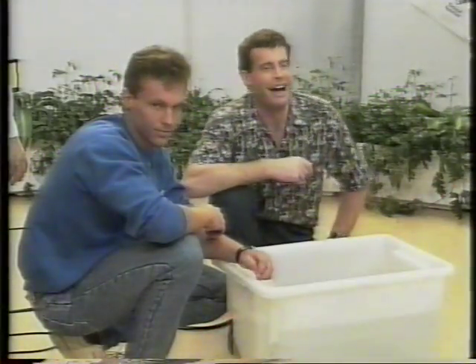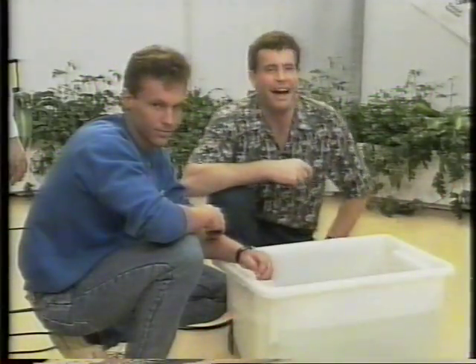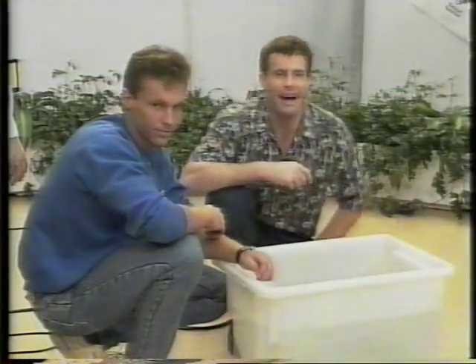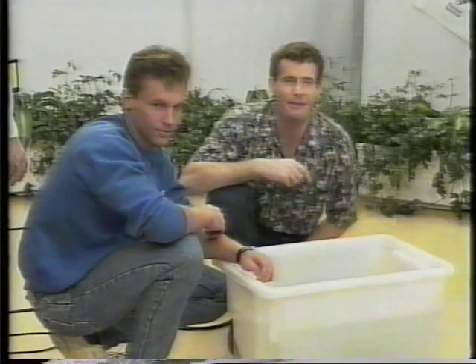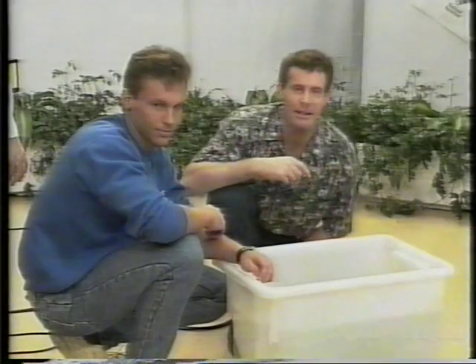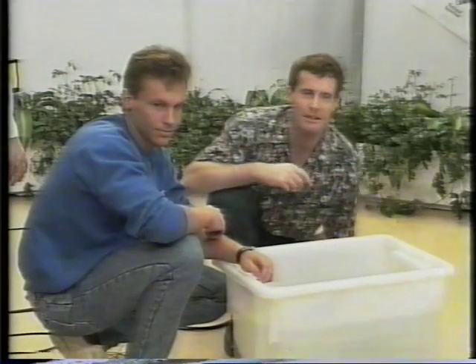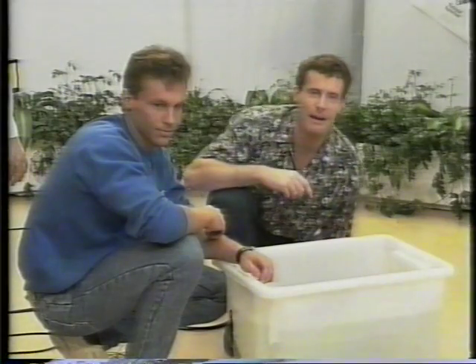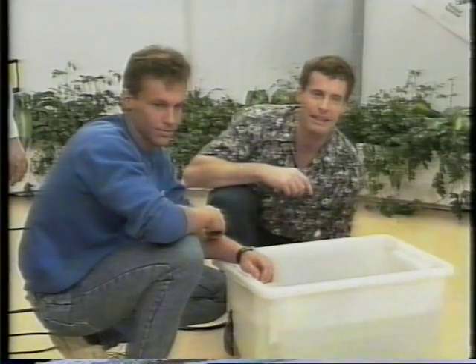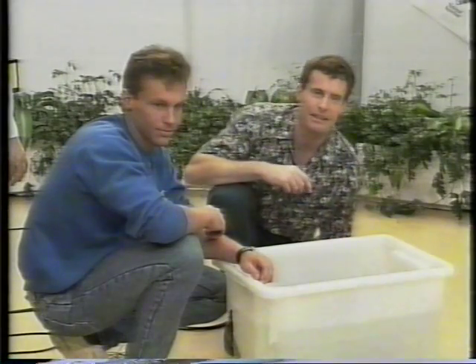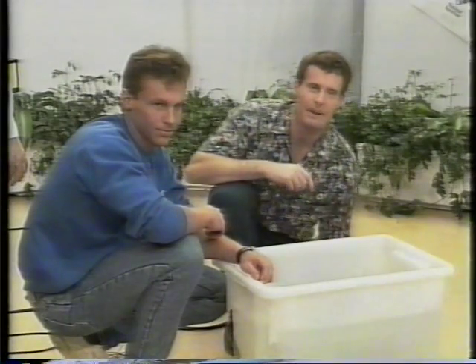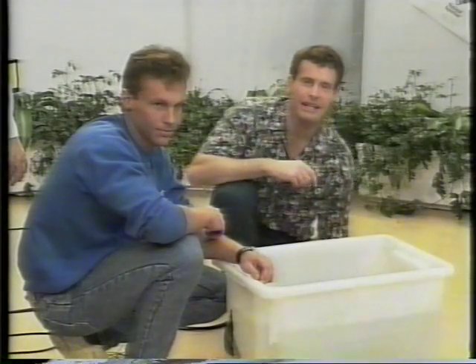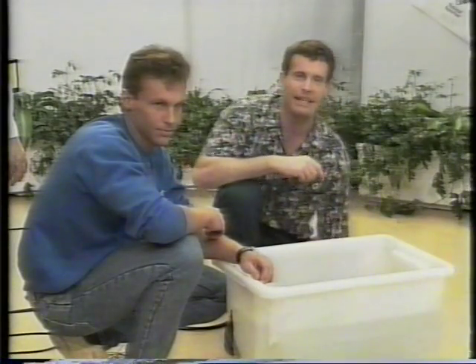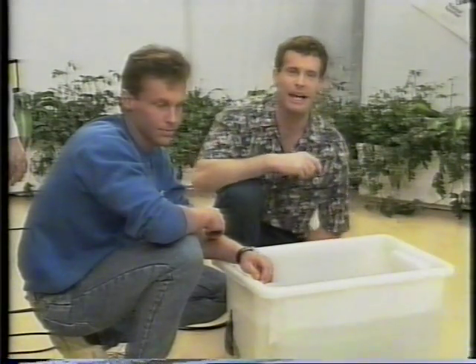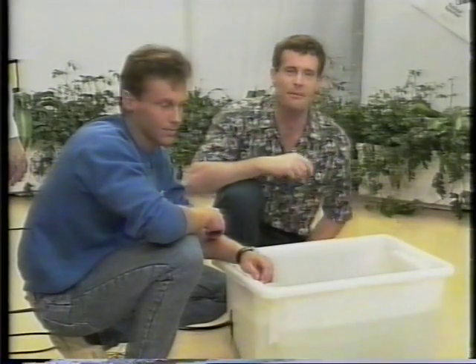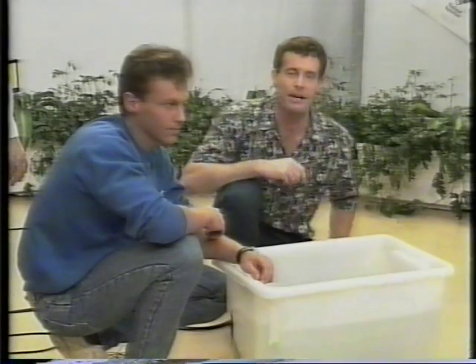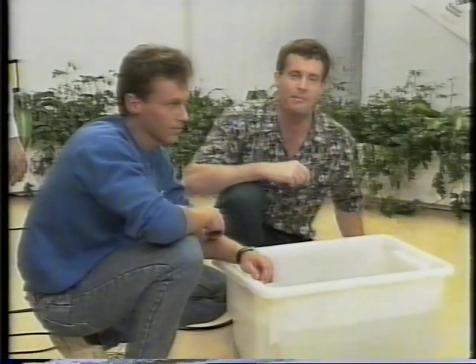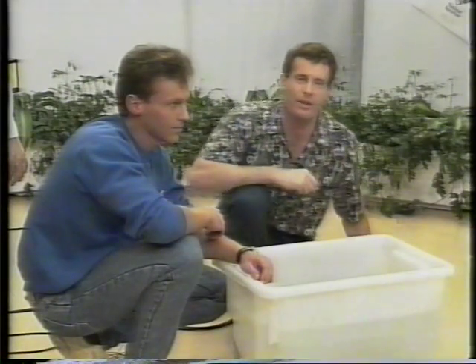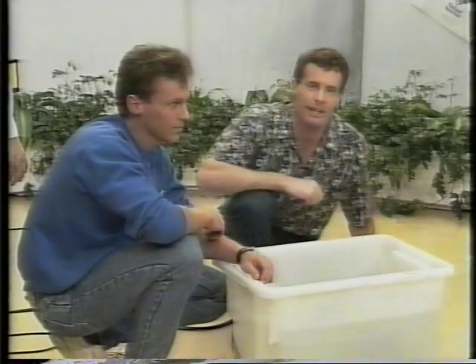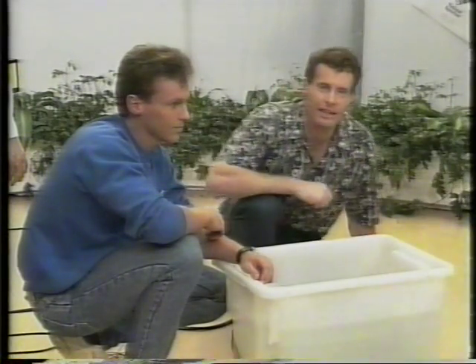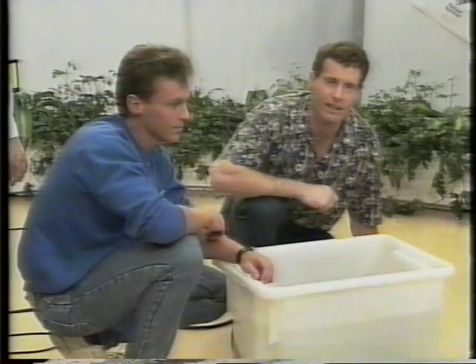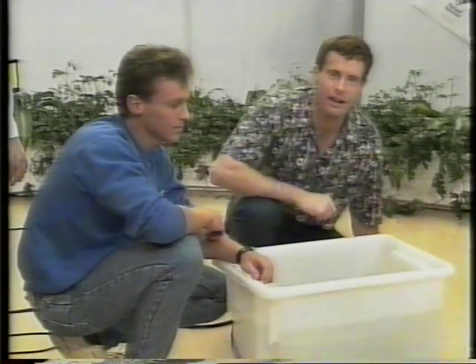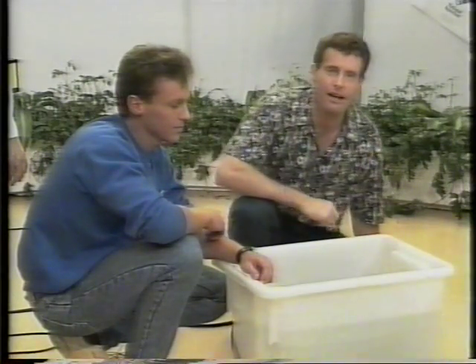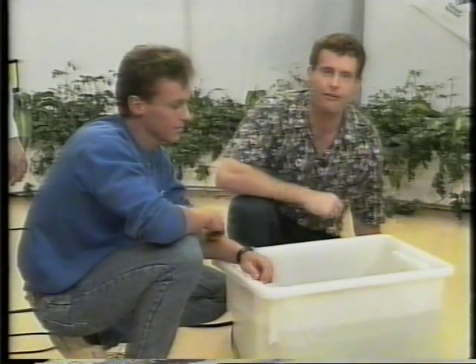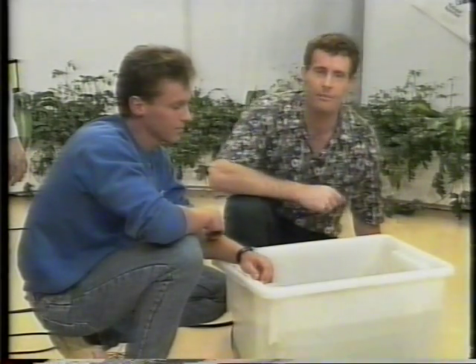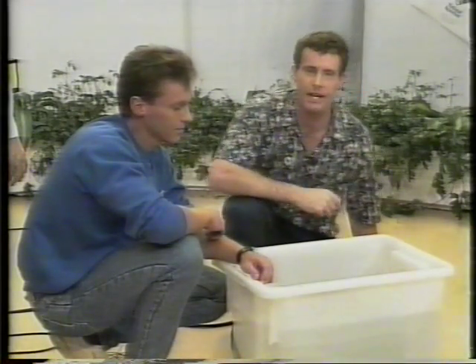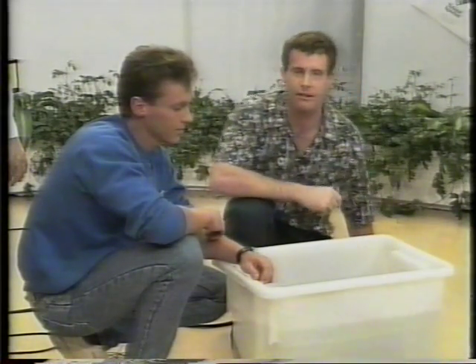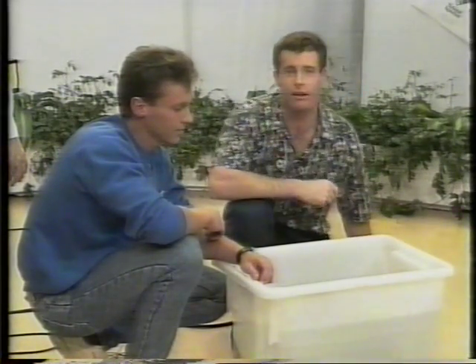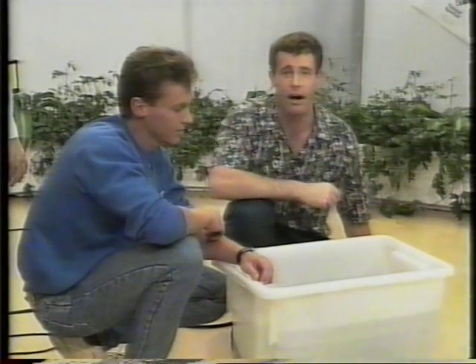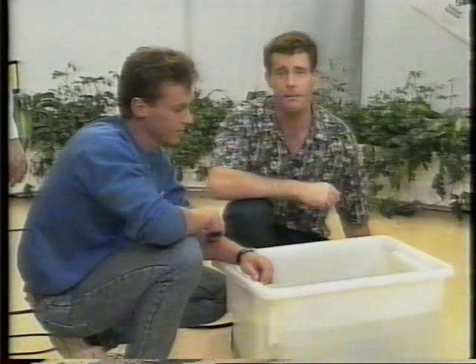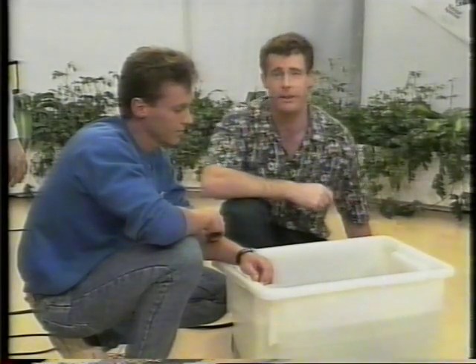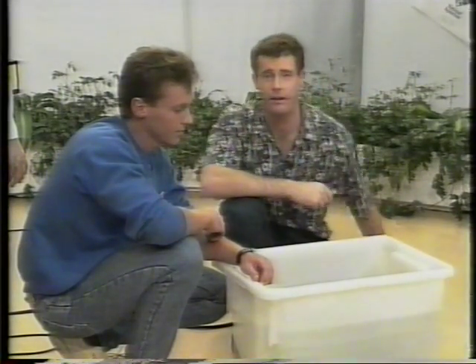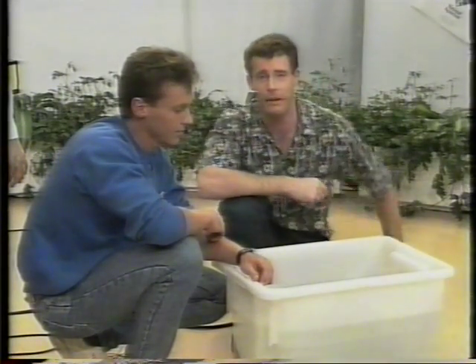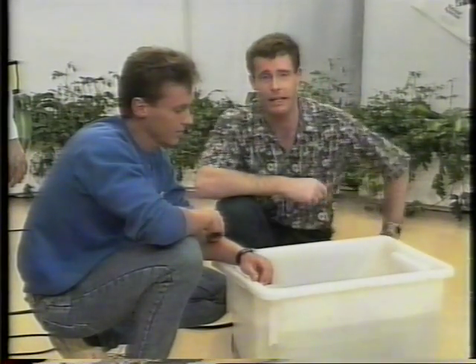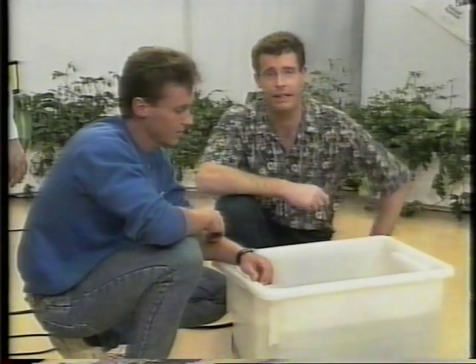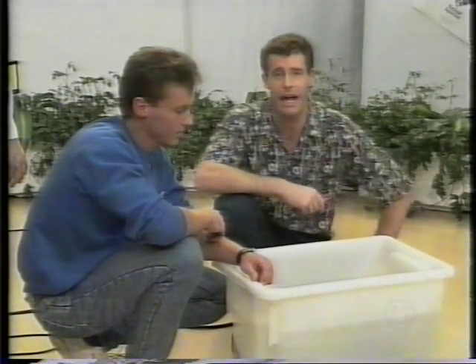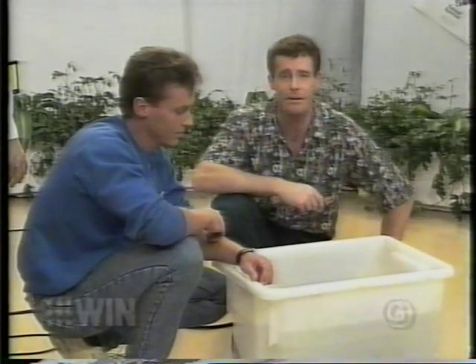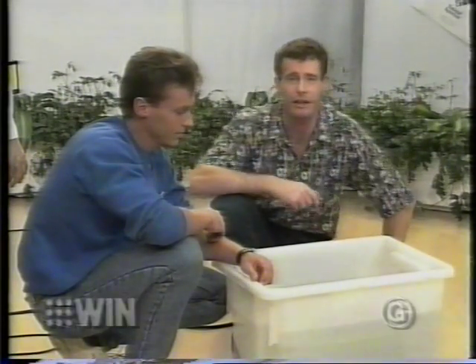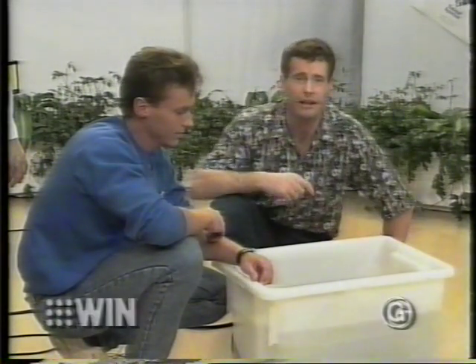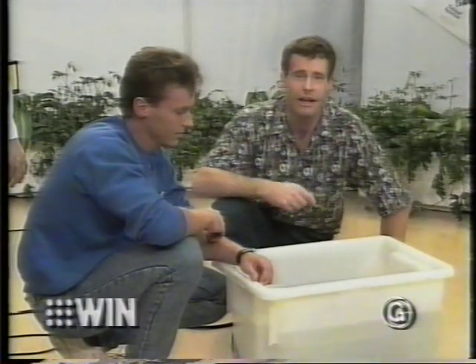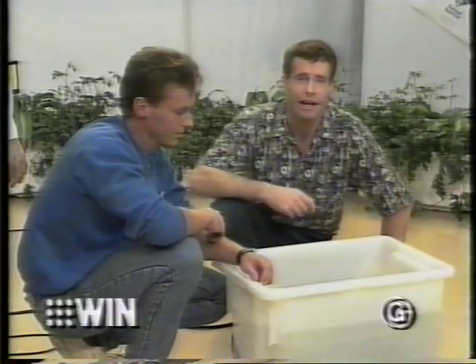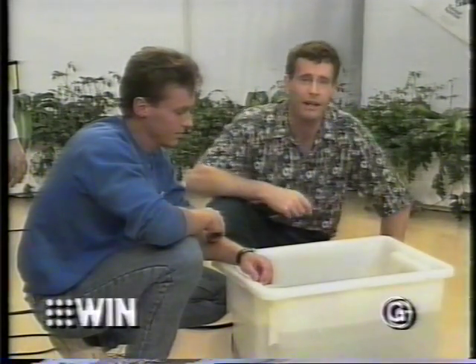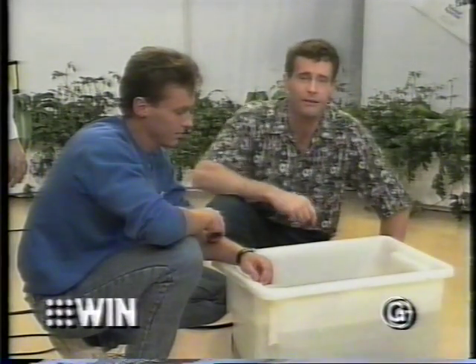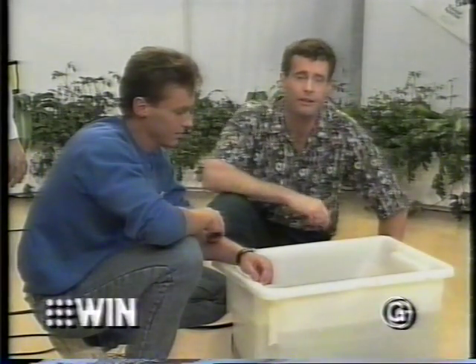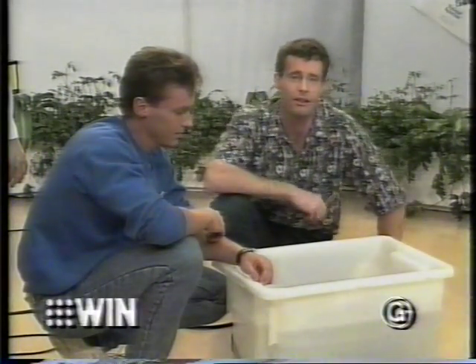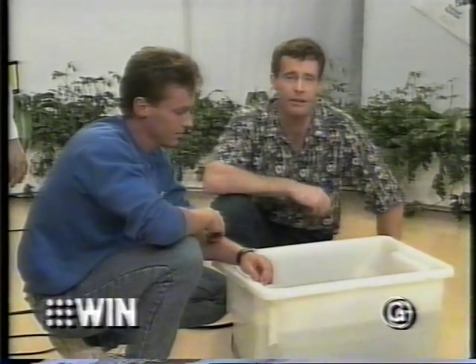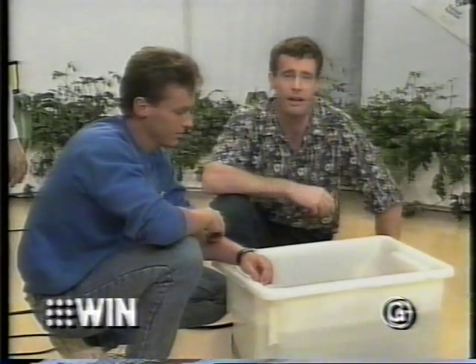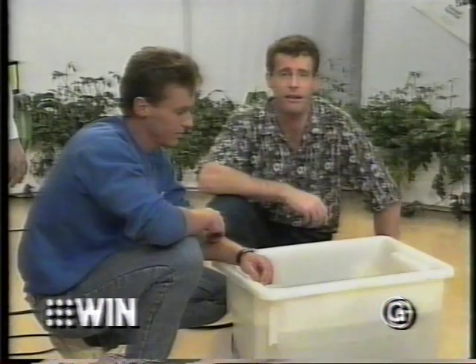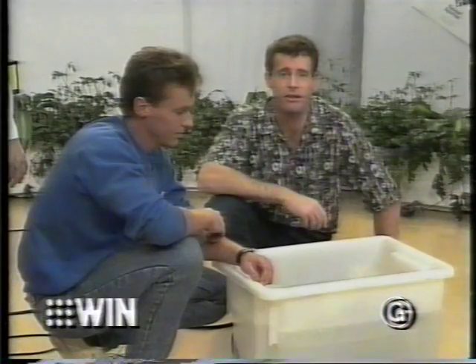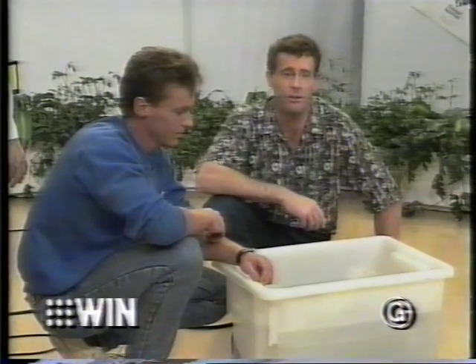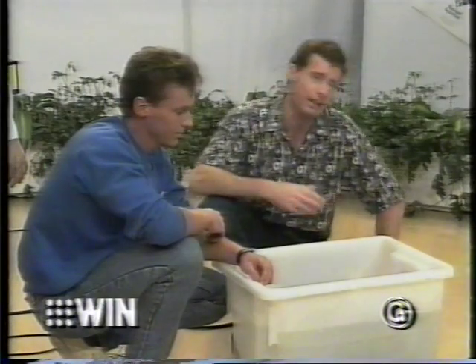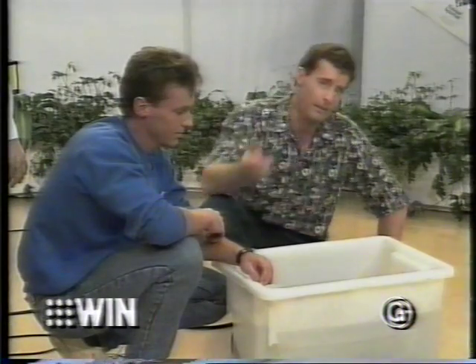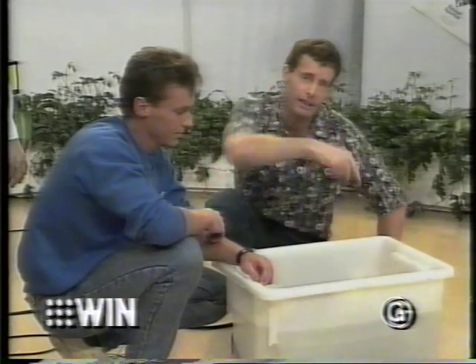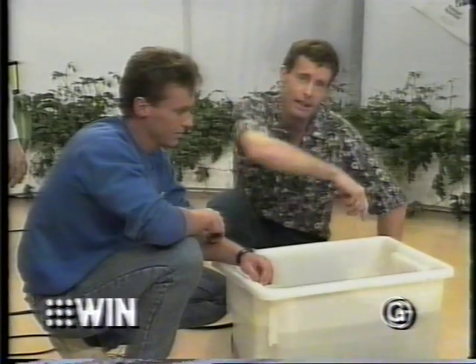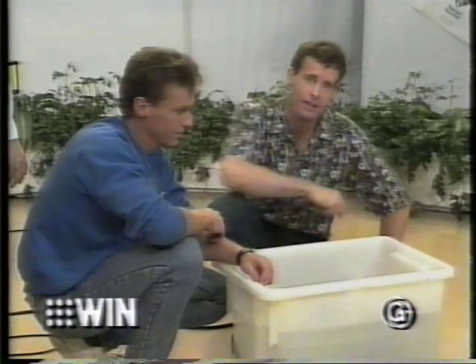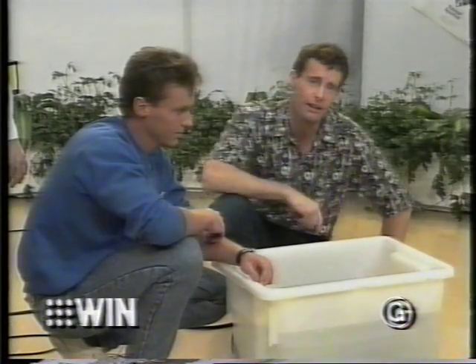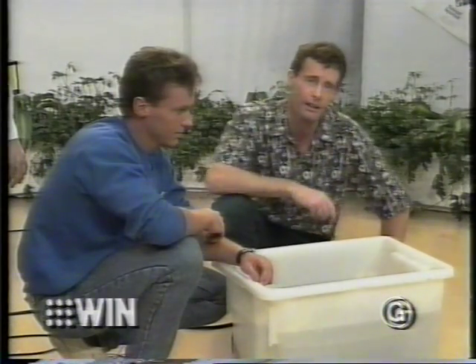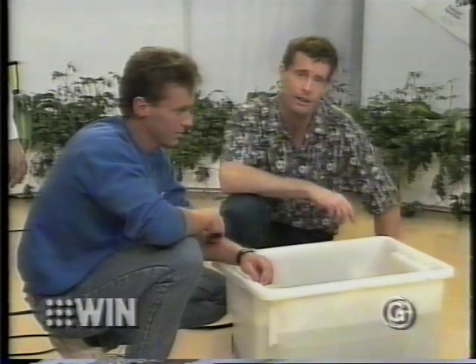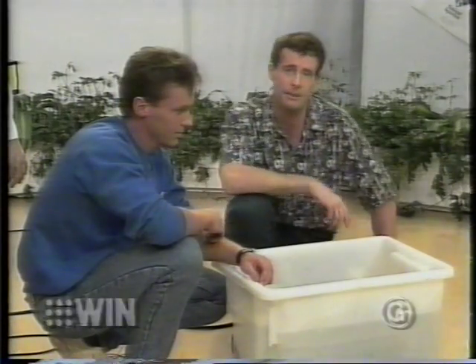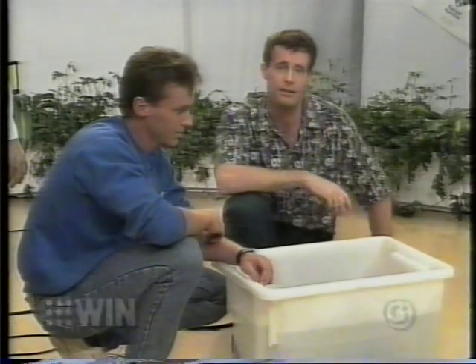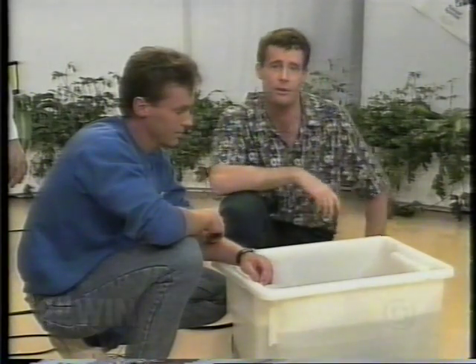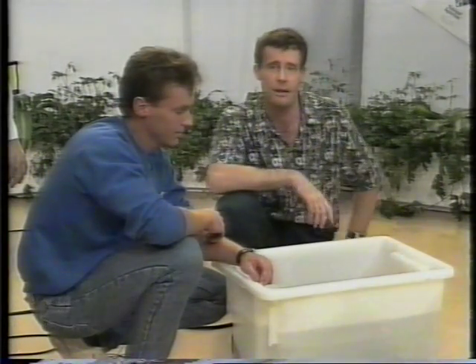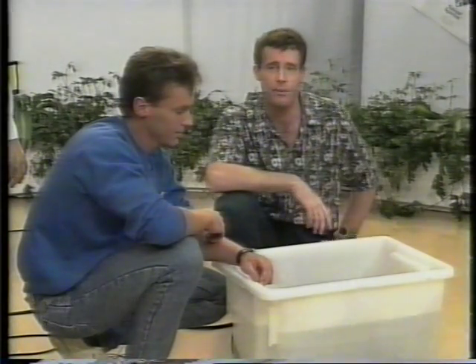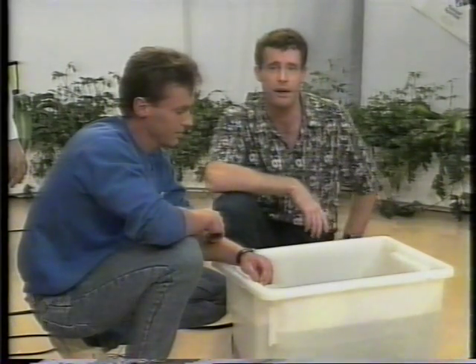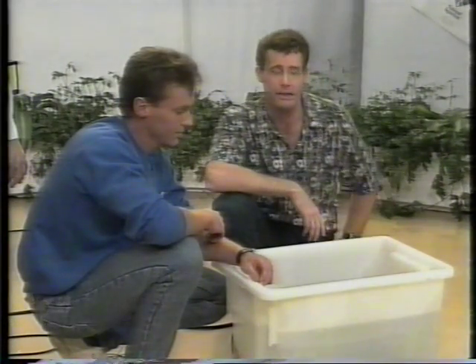Welcome back to the Brekkie Club. We're broadcasting live from Tuggeranong Hyperdome in Canberra. And if you're doing nothing this morning, come on down and say hi. You're going to win some great prizes.